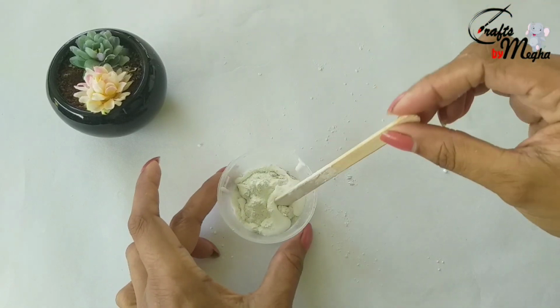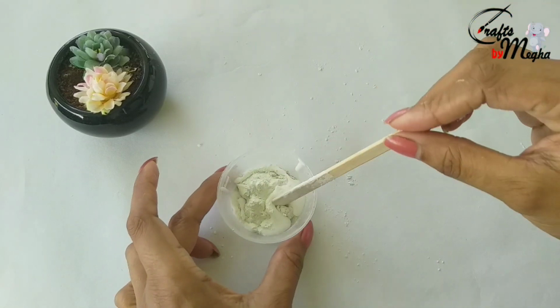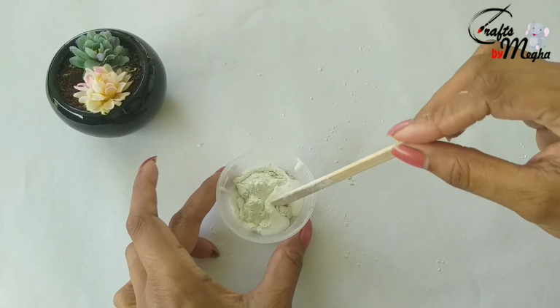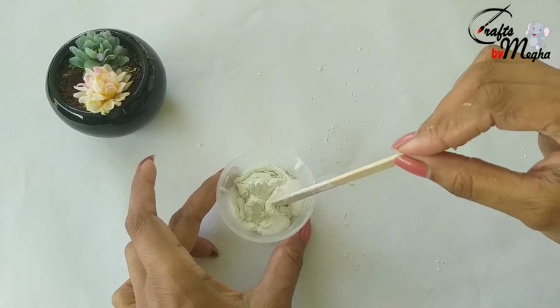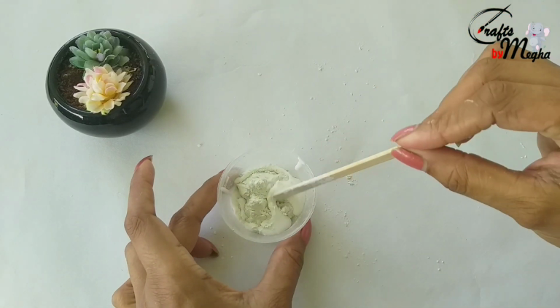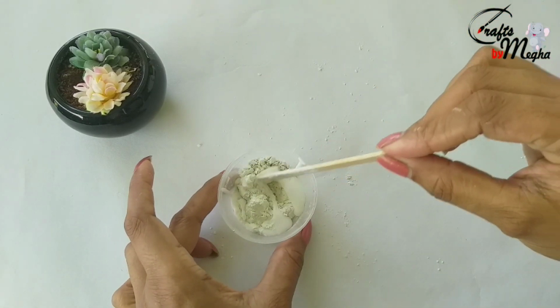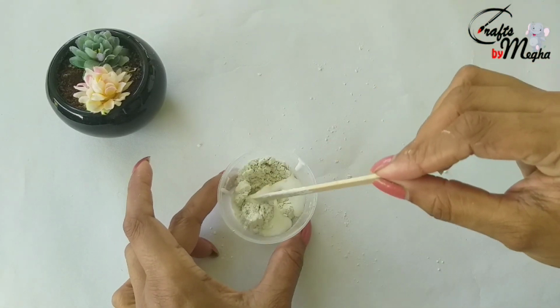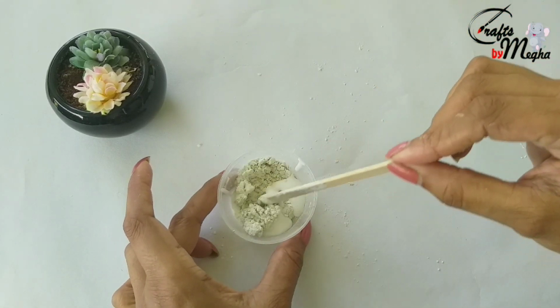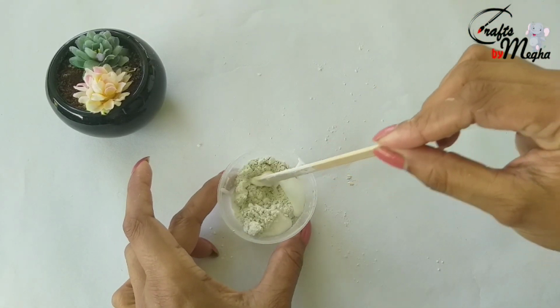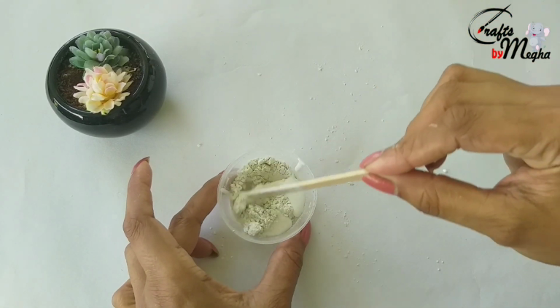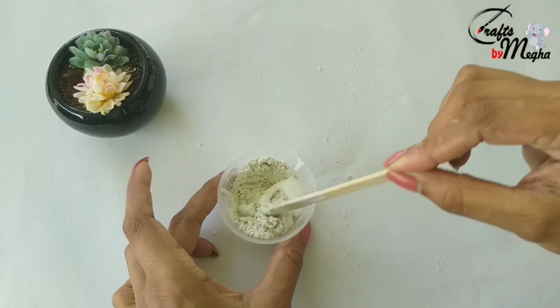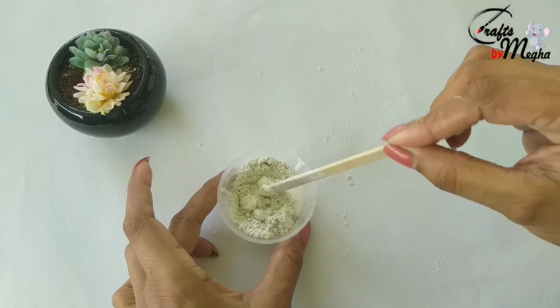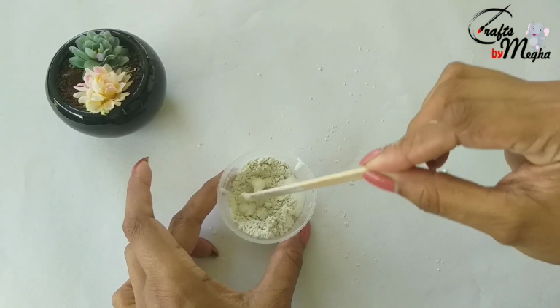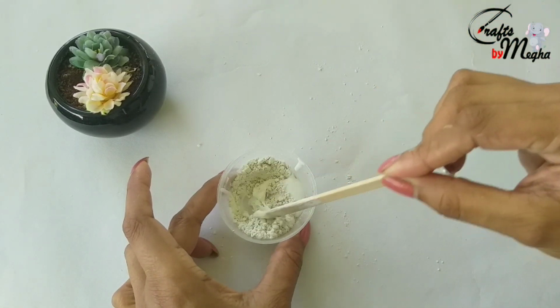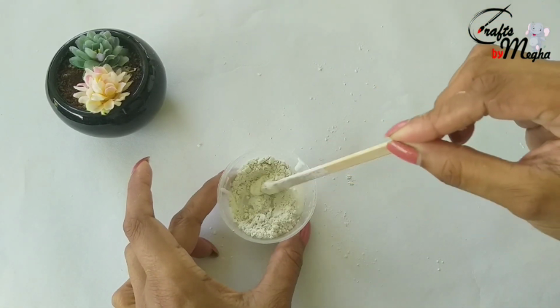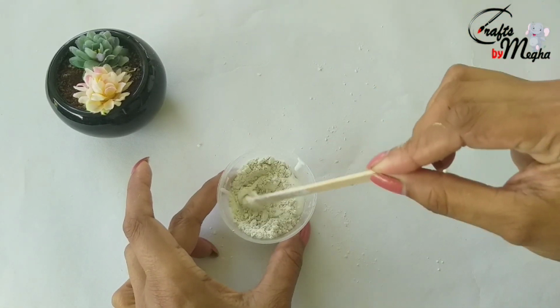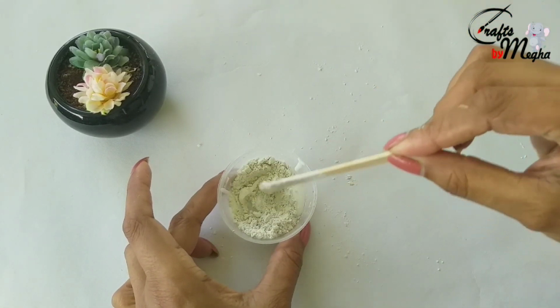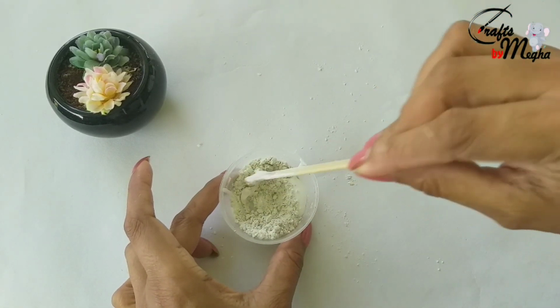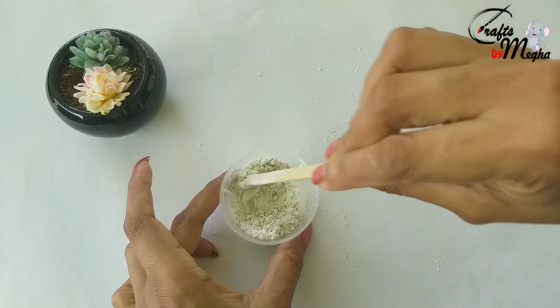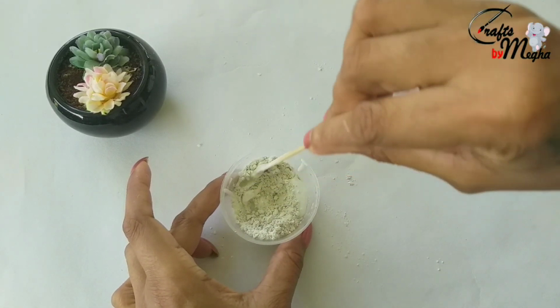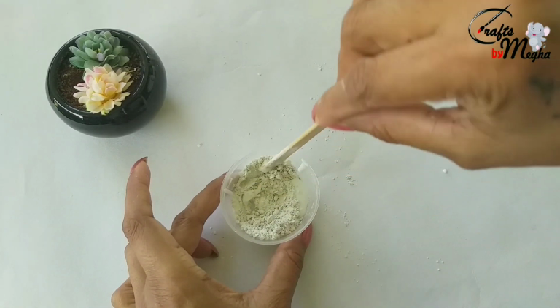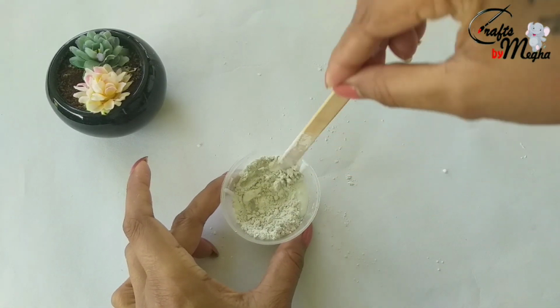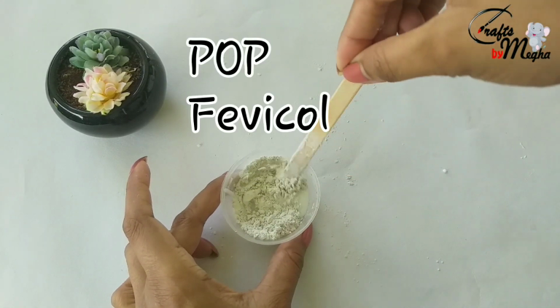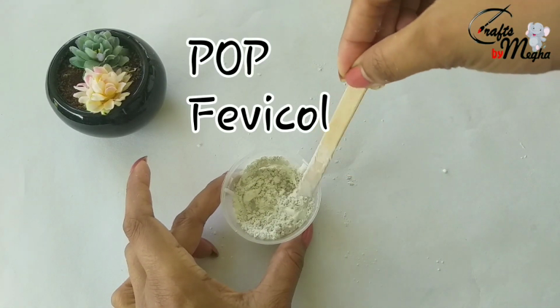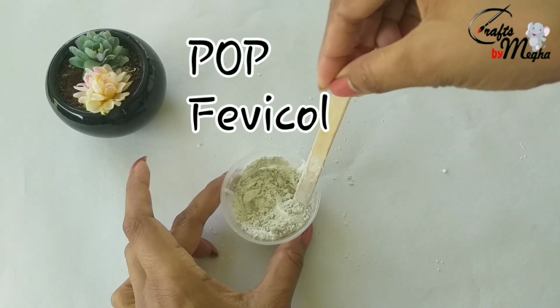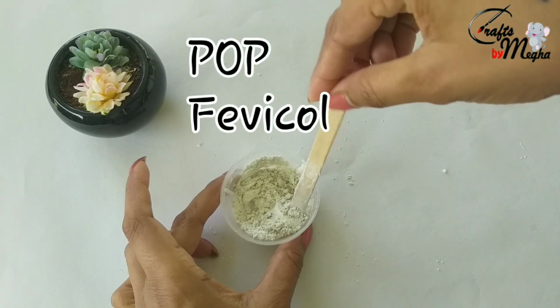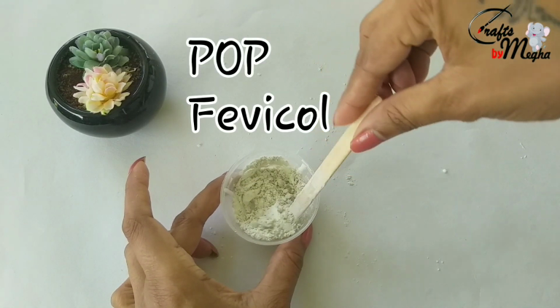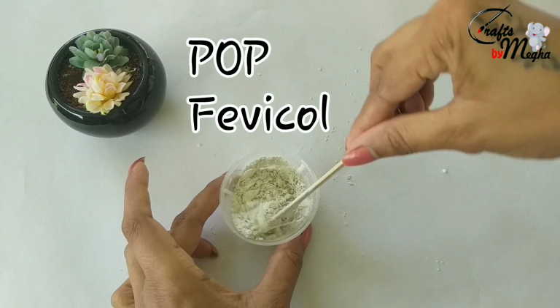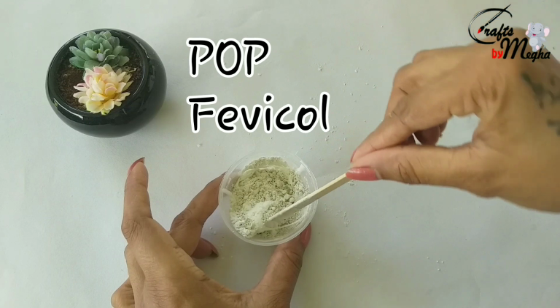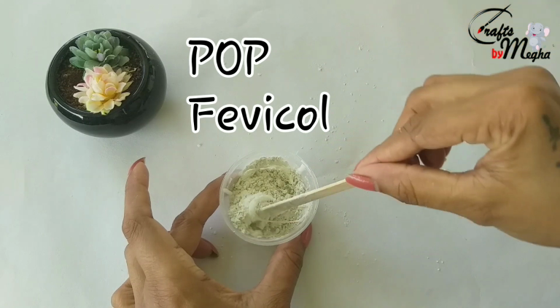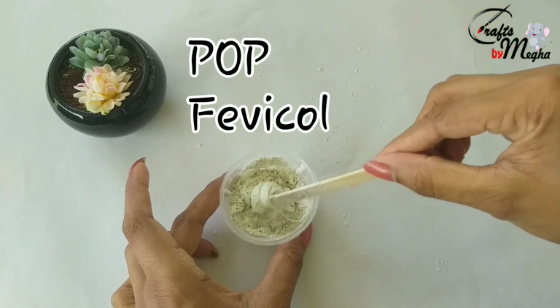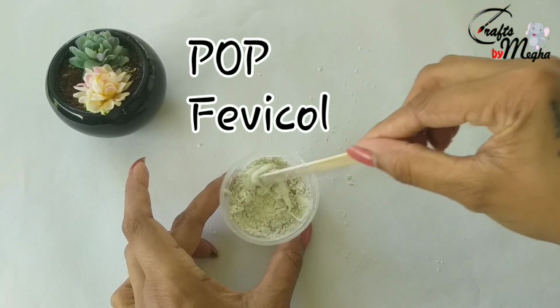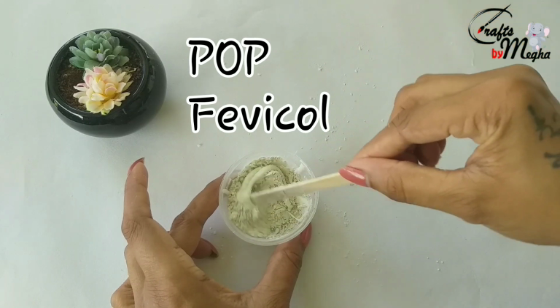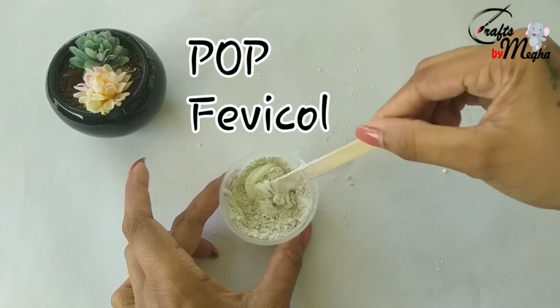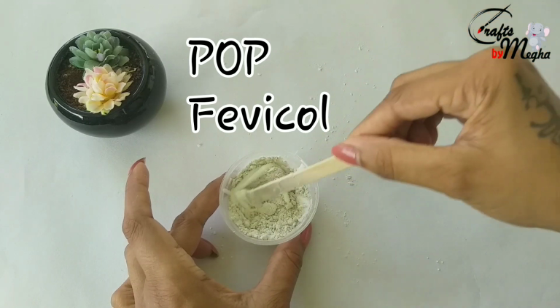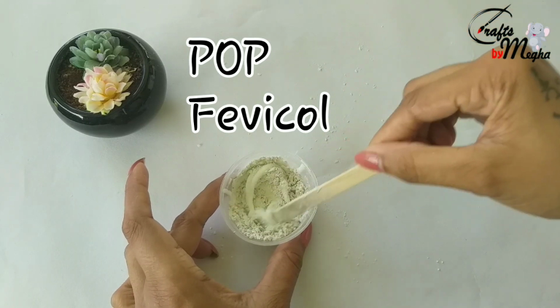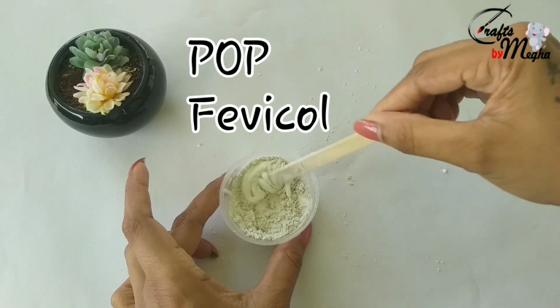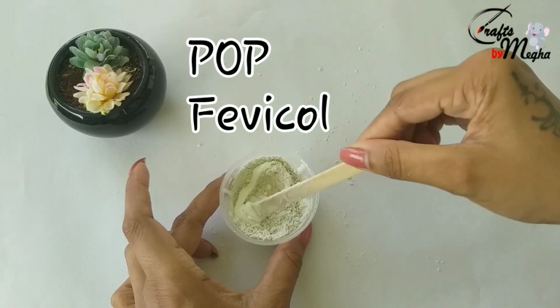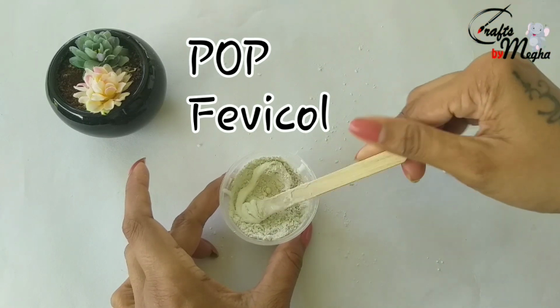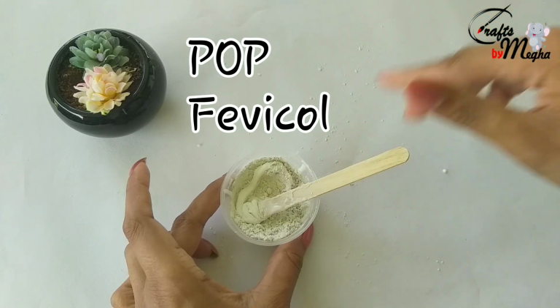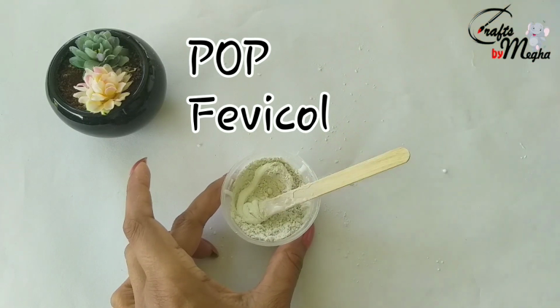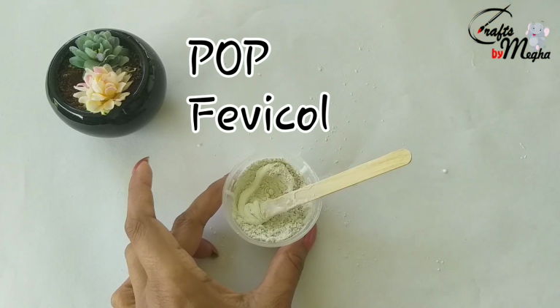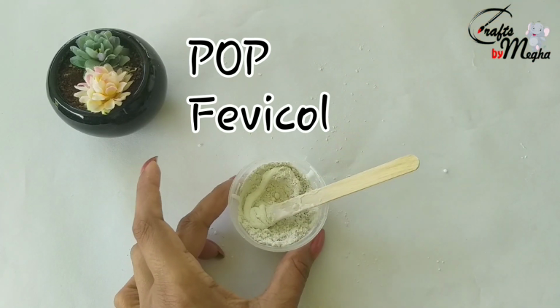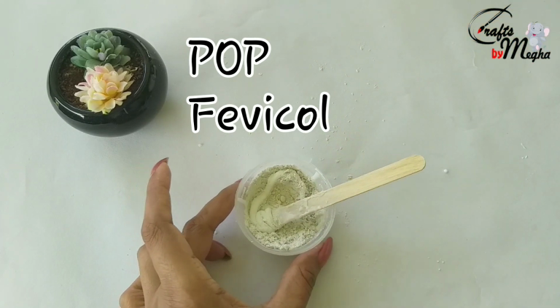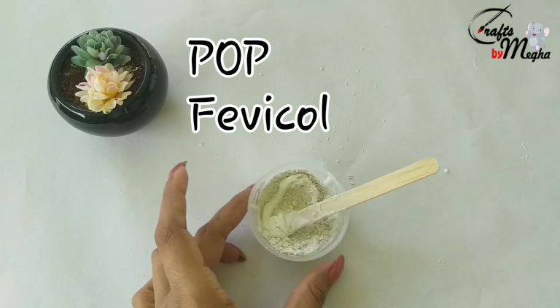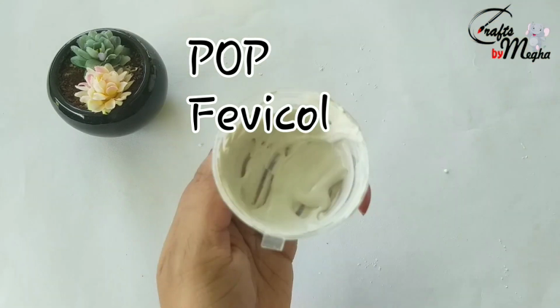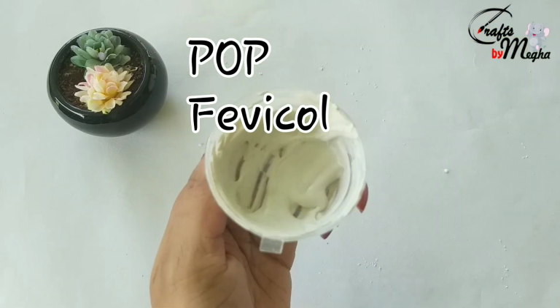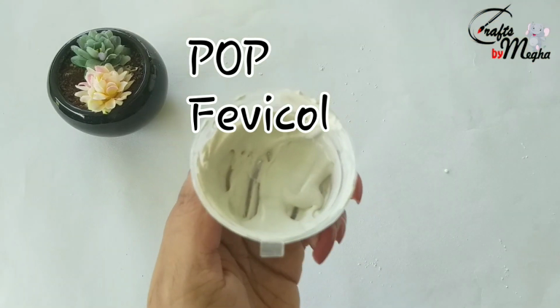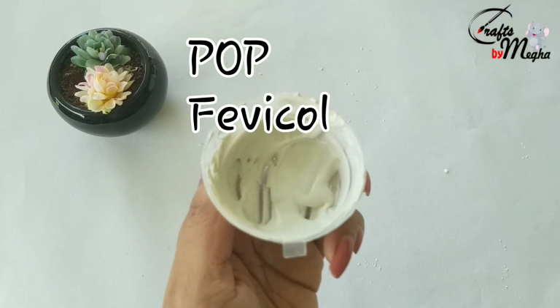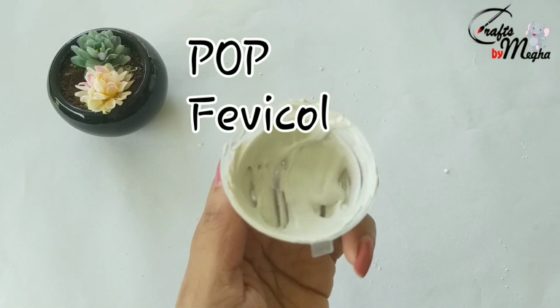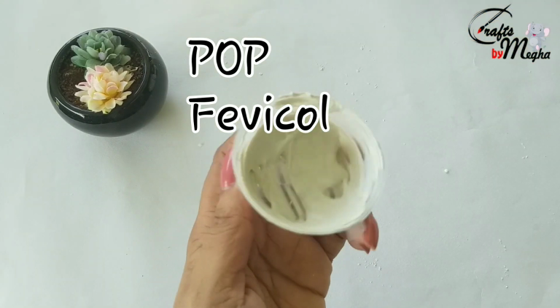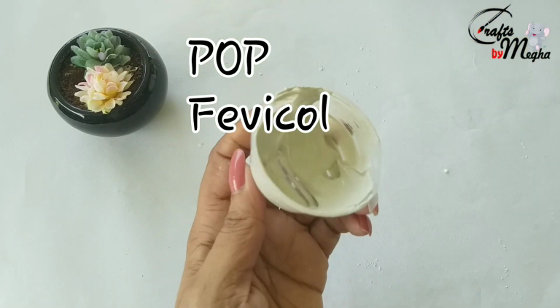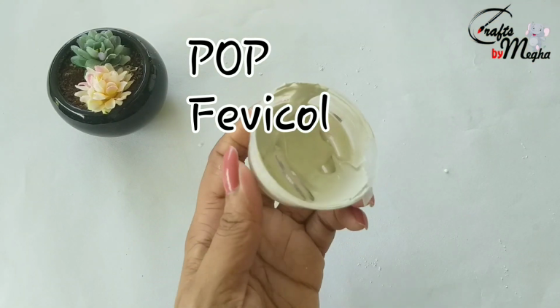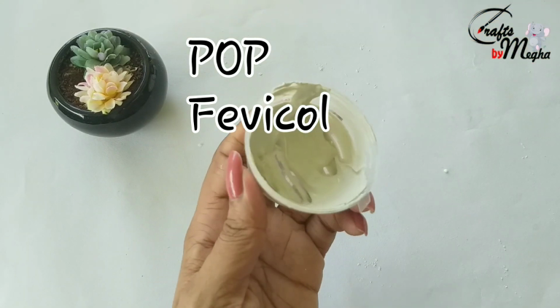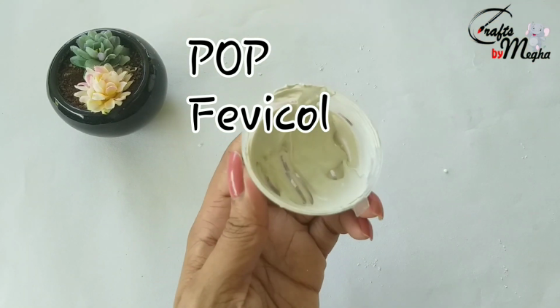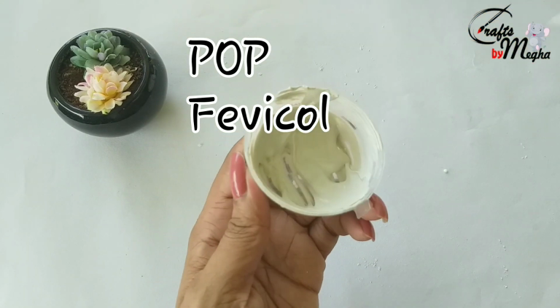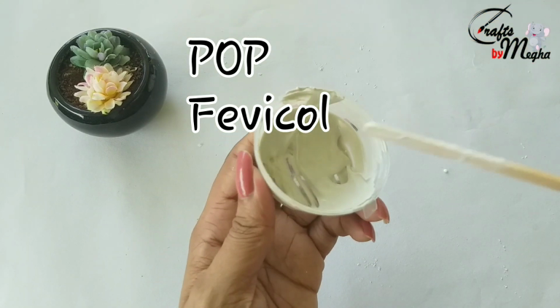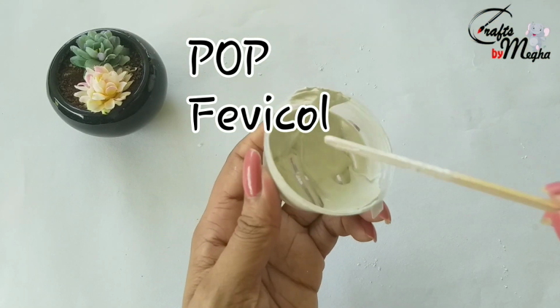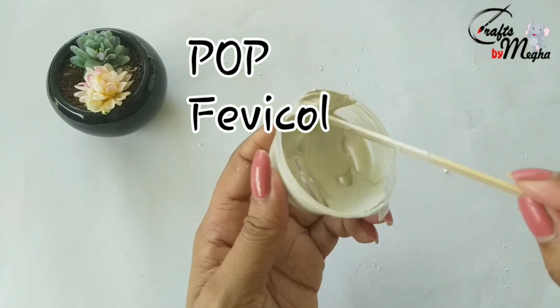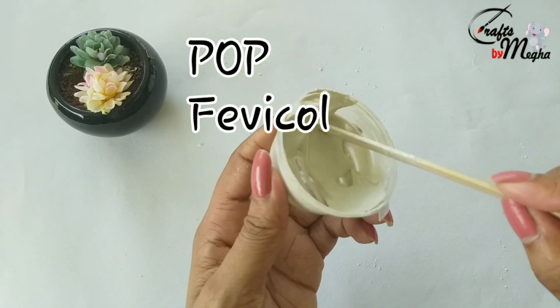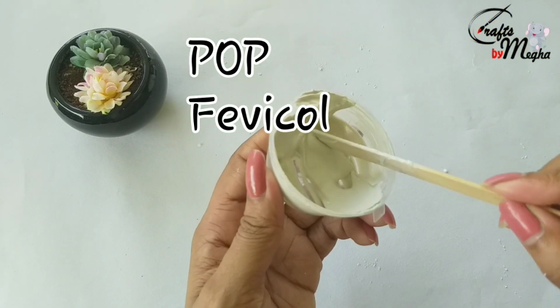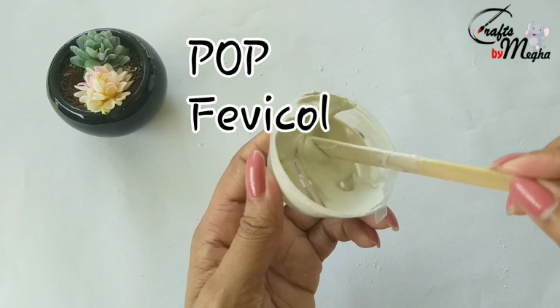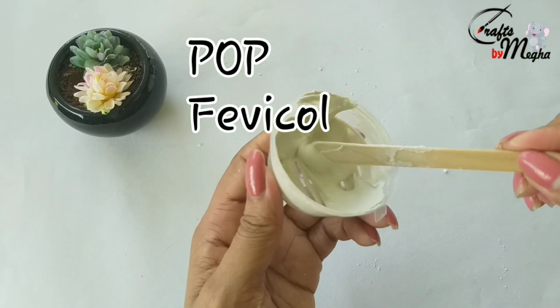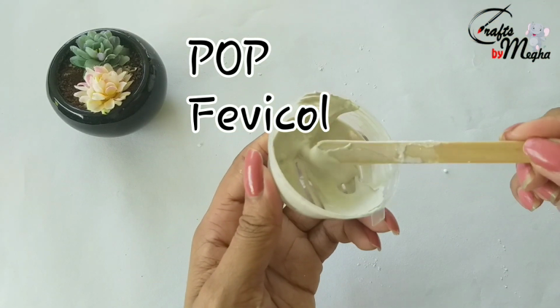Plaster of Paris is added — 5 spoonfuls in the bowl. I will add this as the 3rd method.